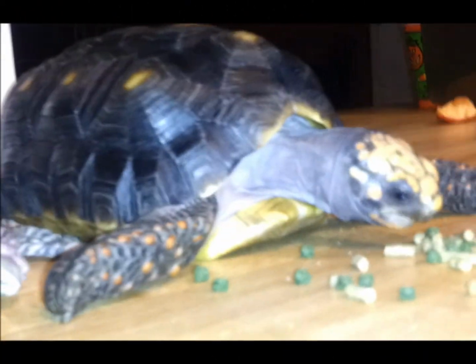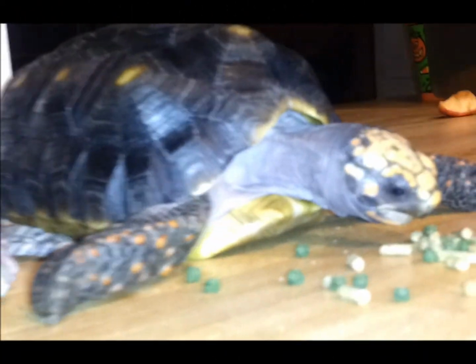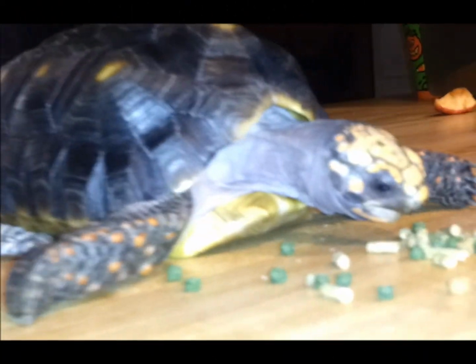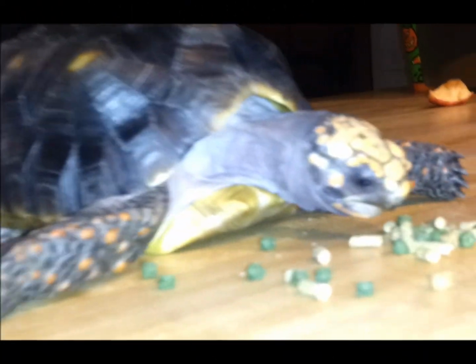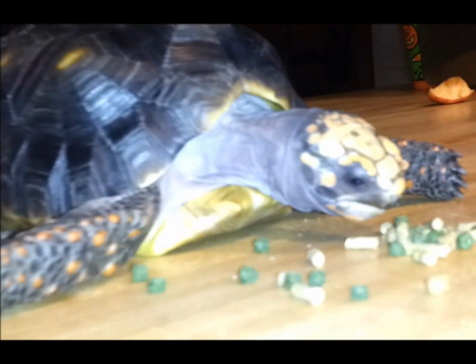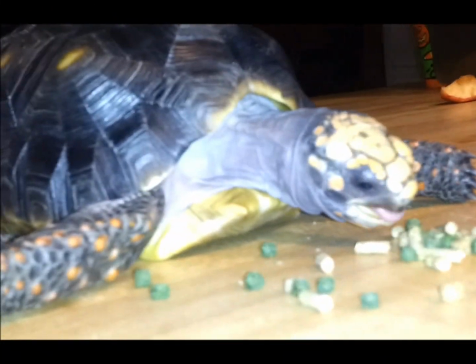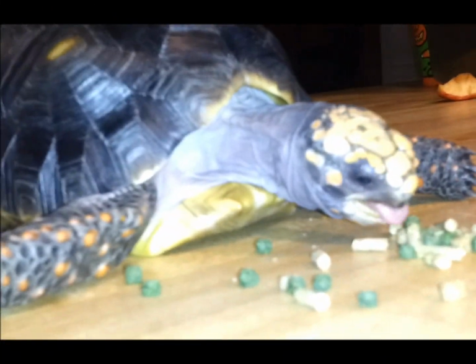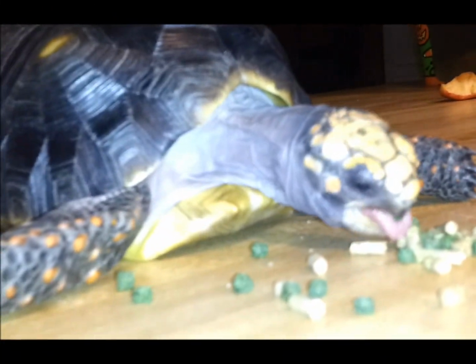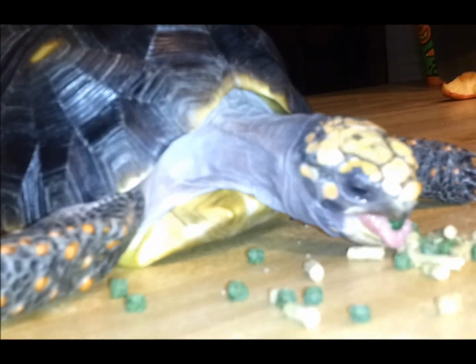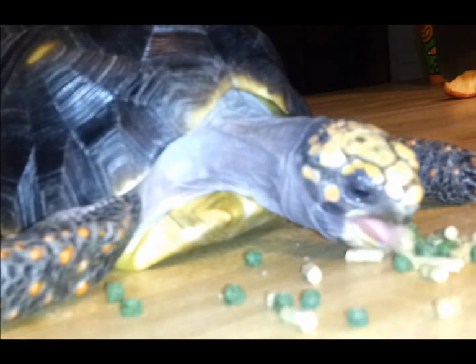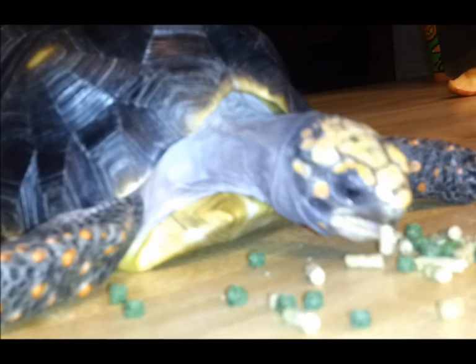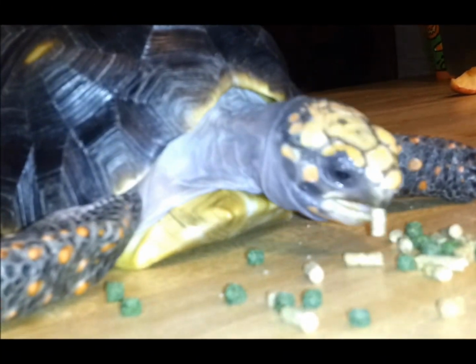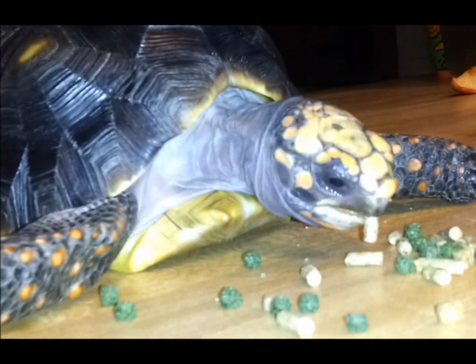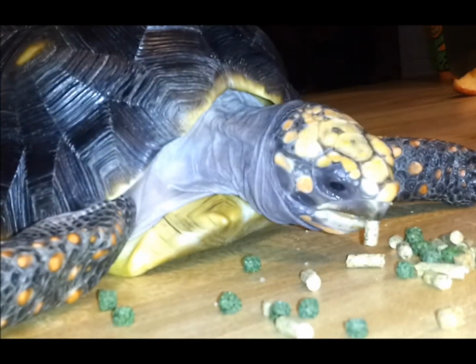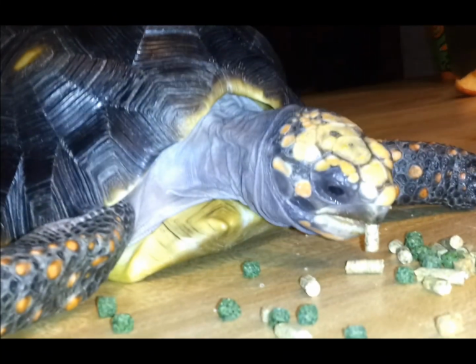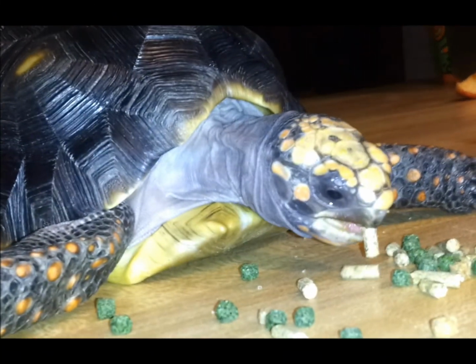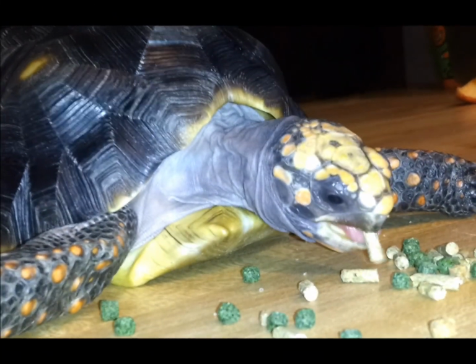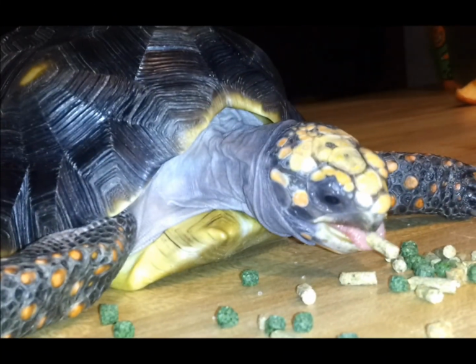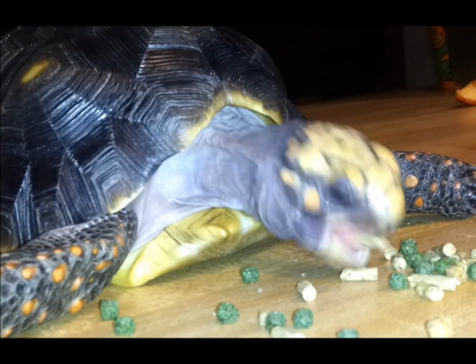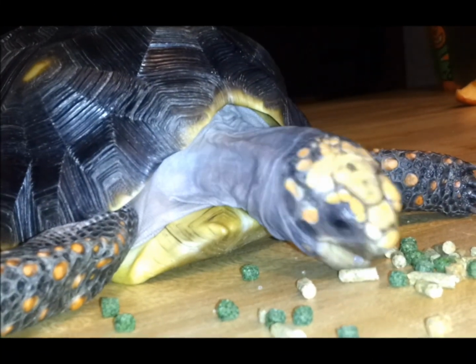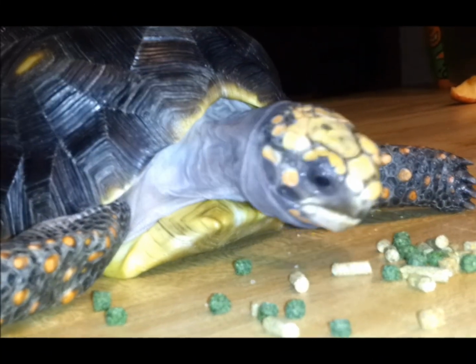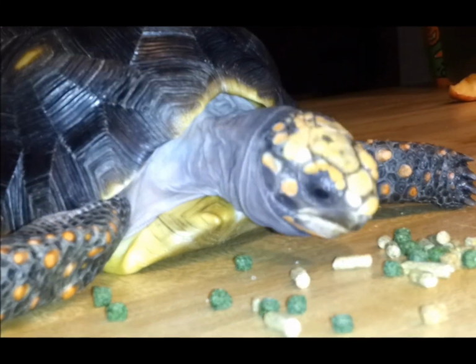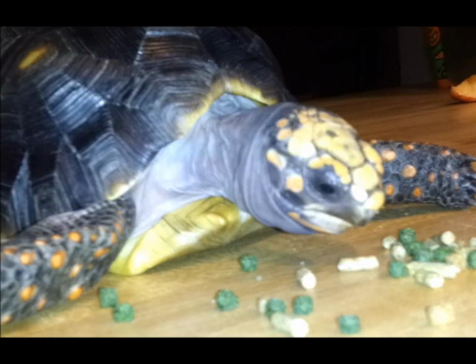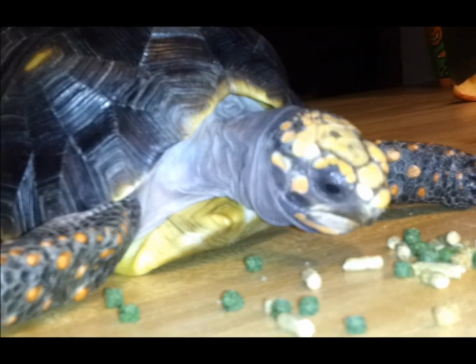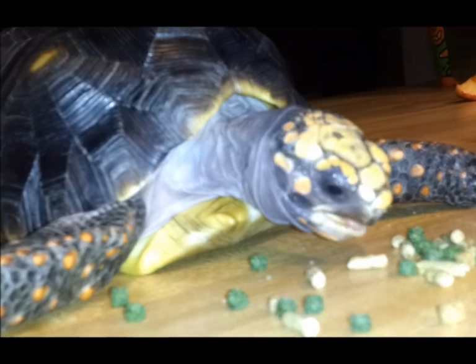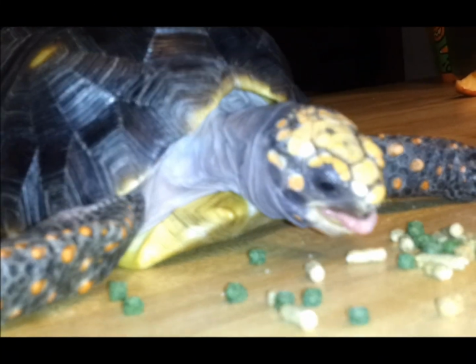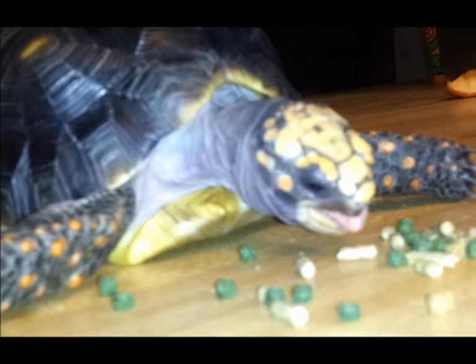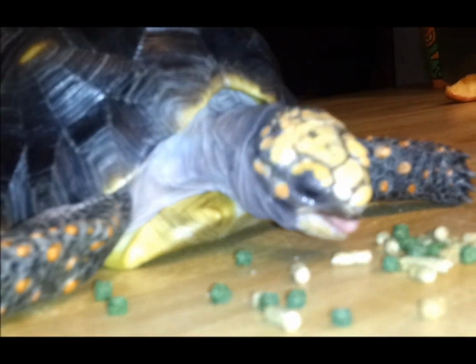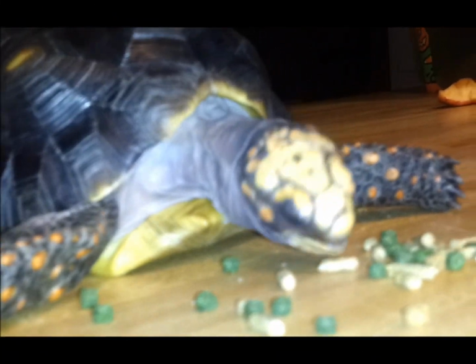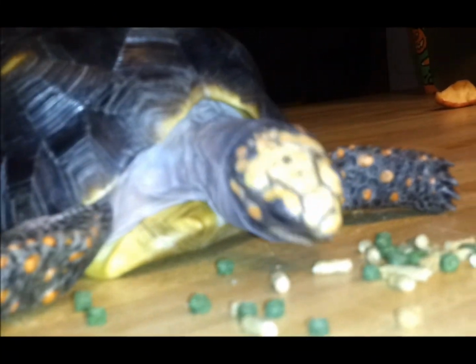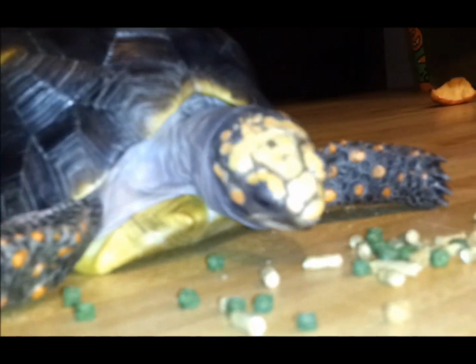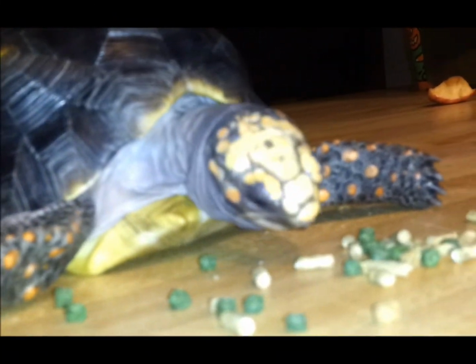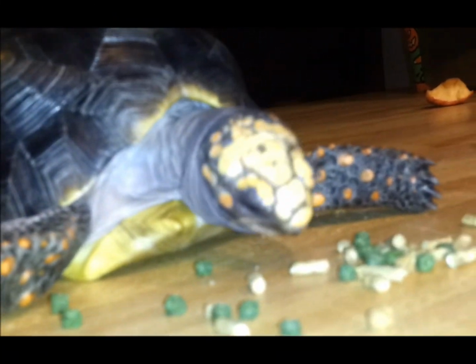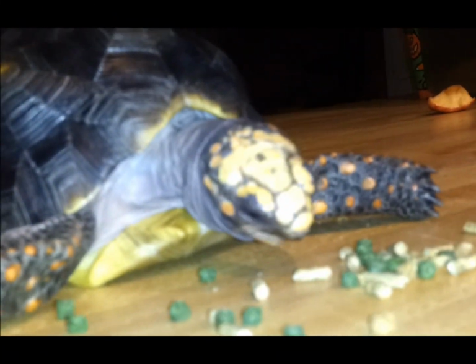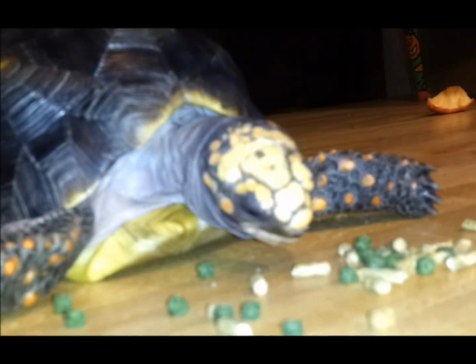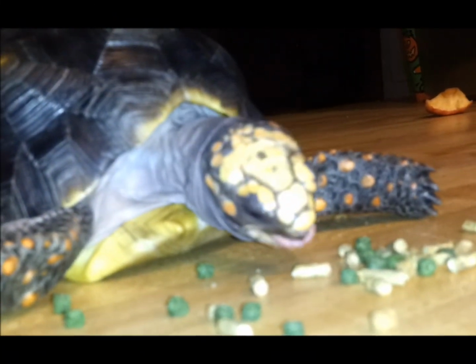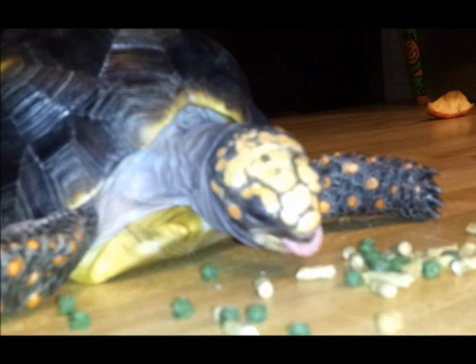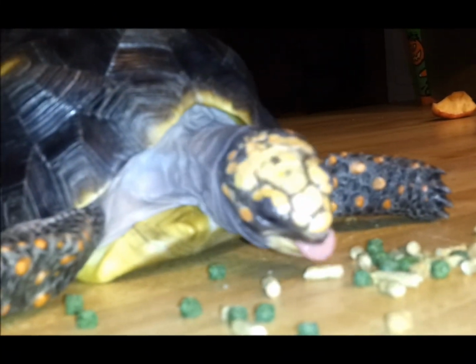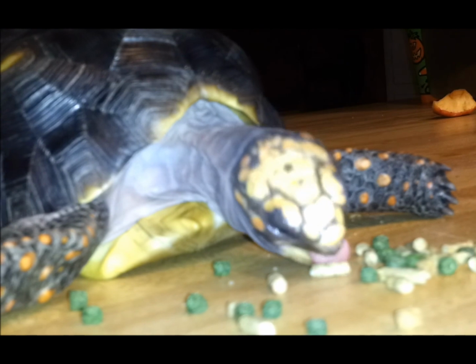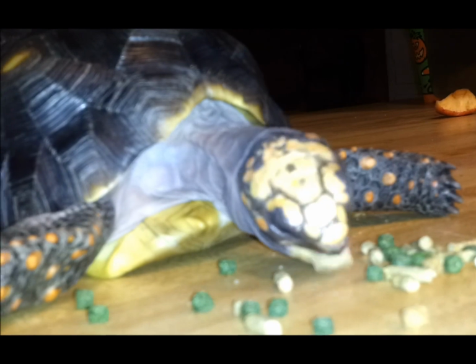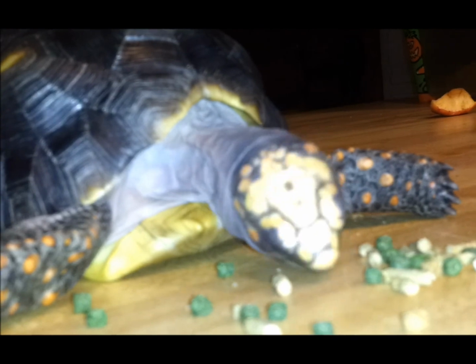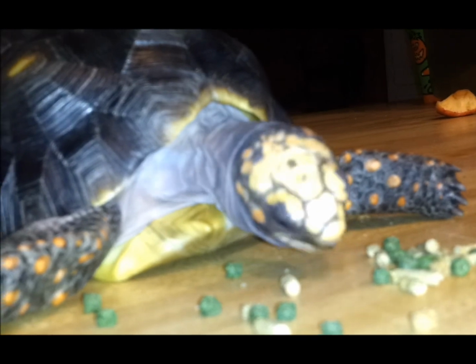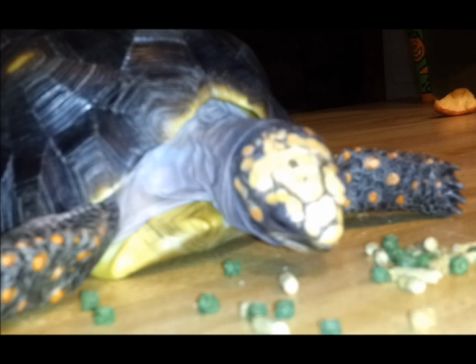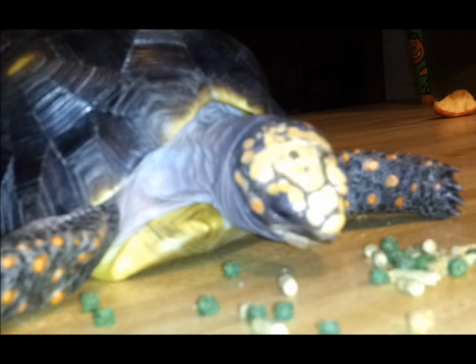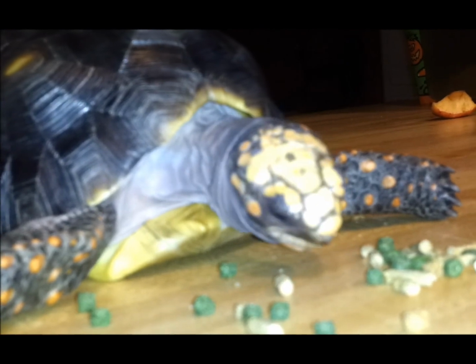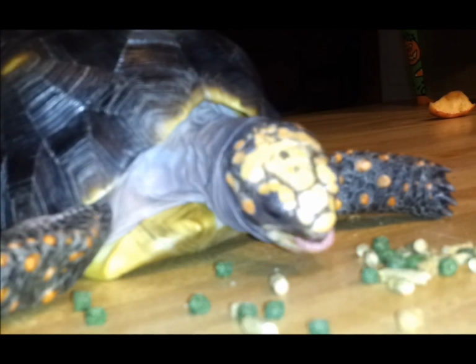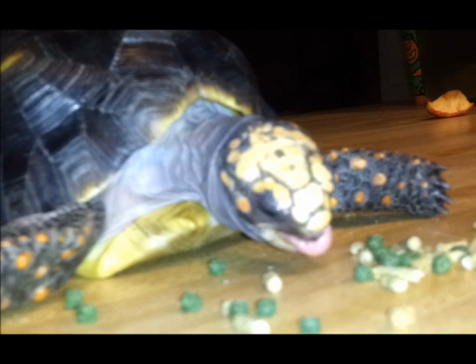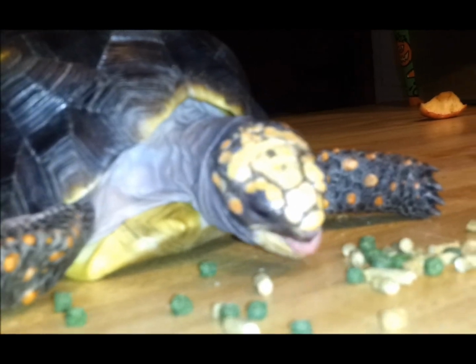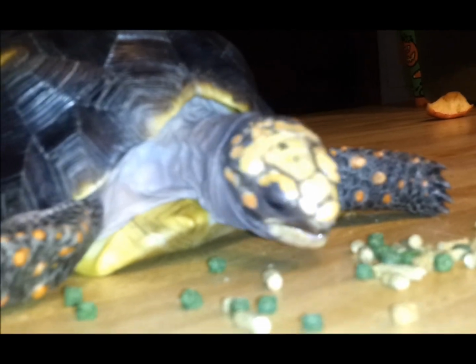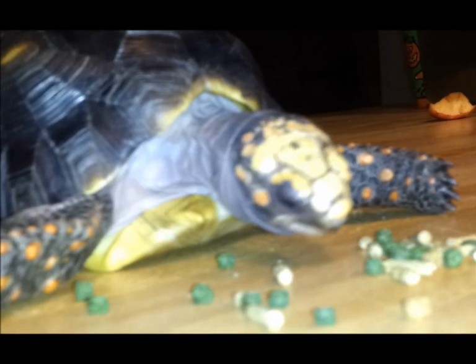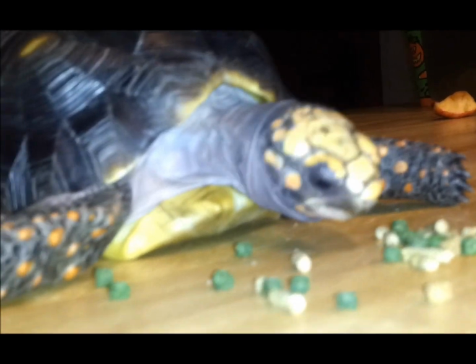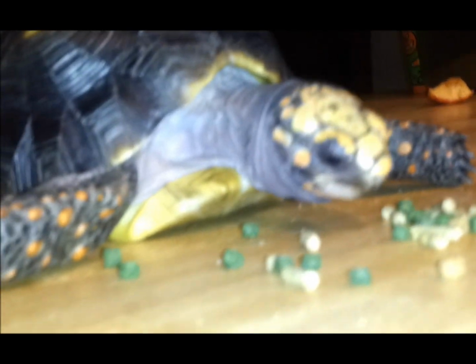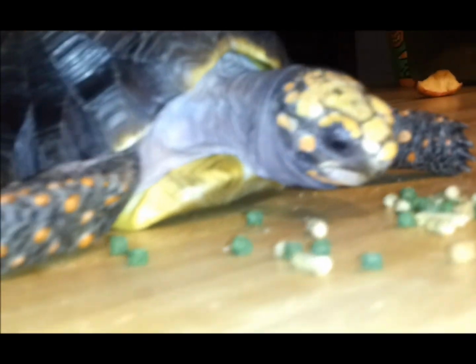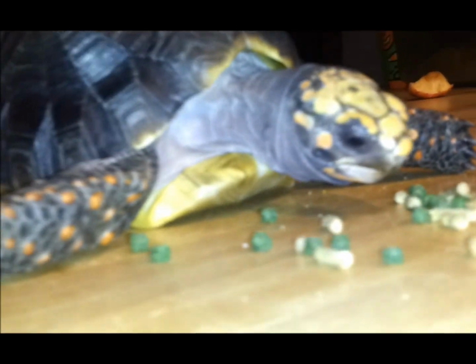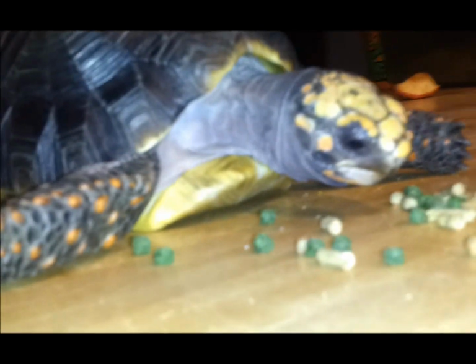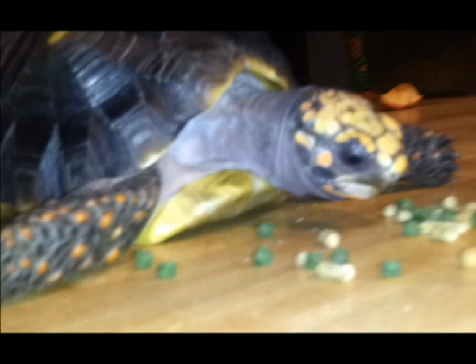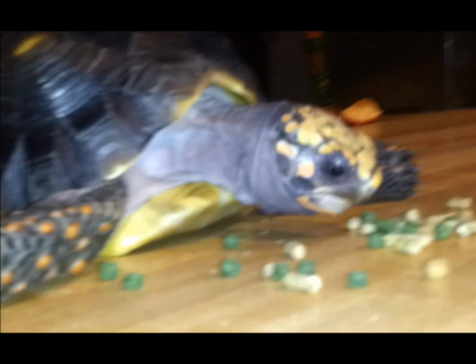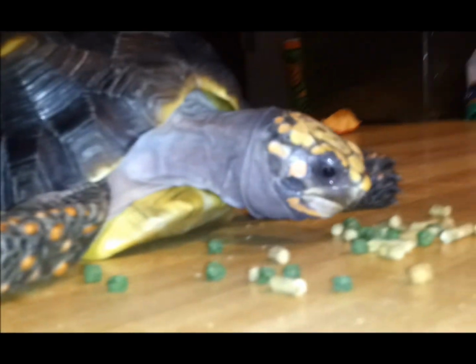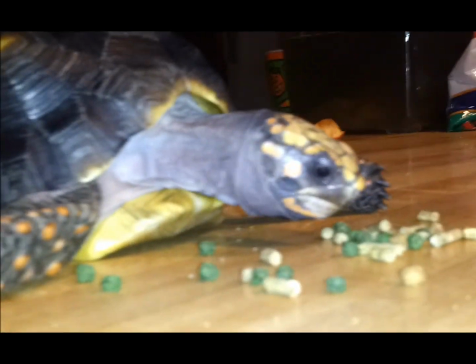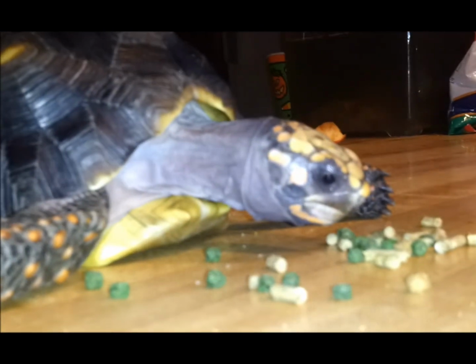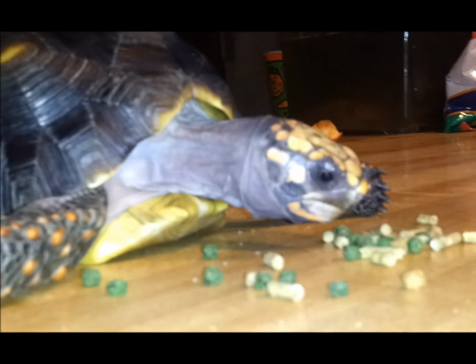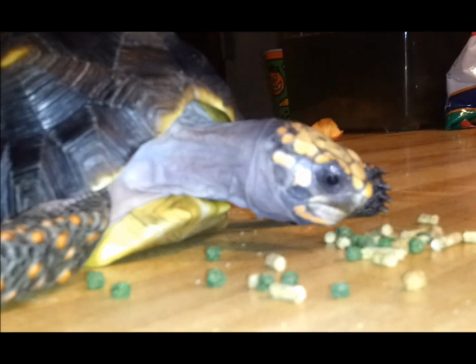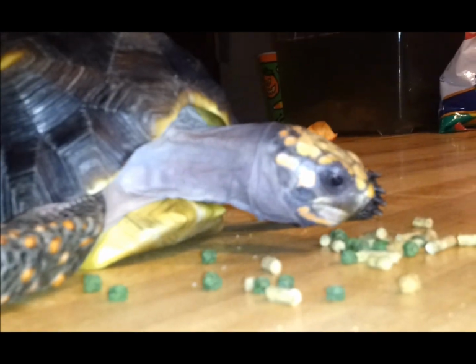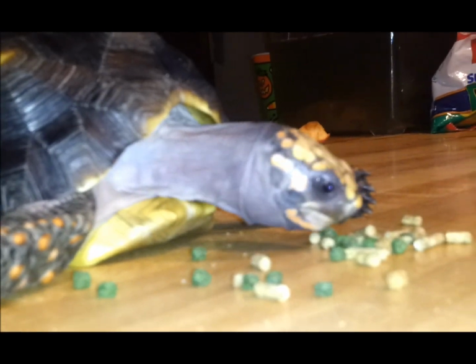Late night tortoise snacks — tortoise always needs a little snack at midnight.